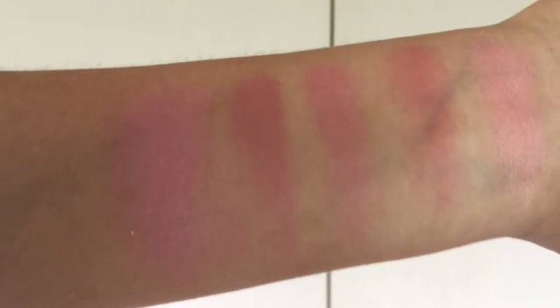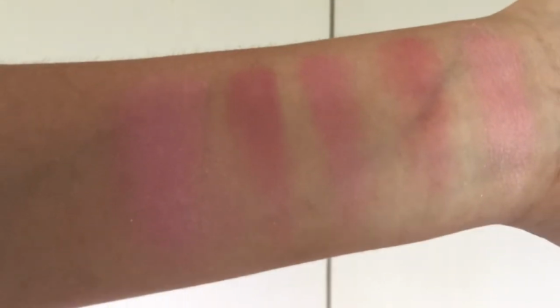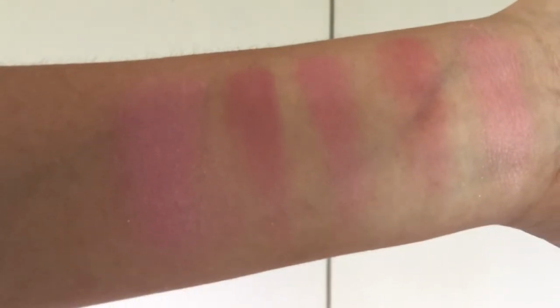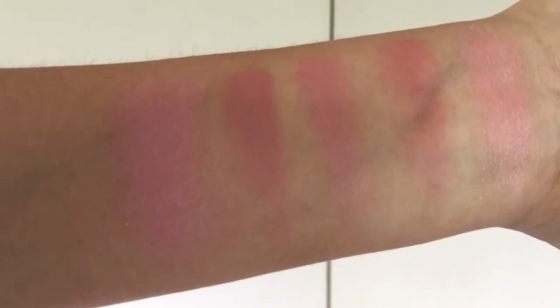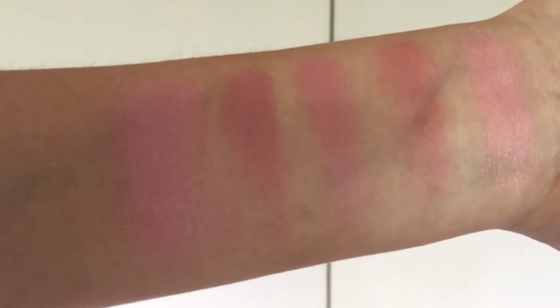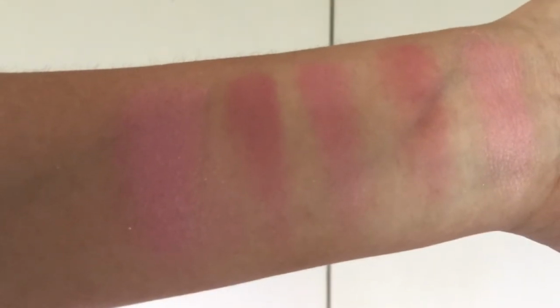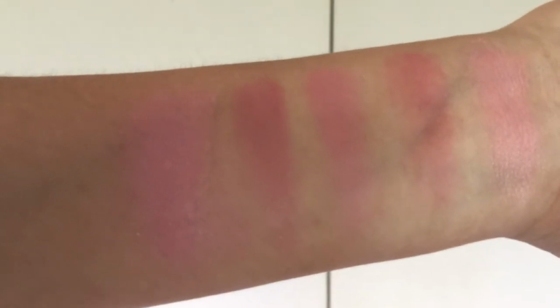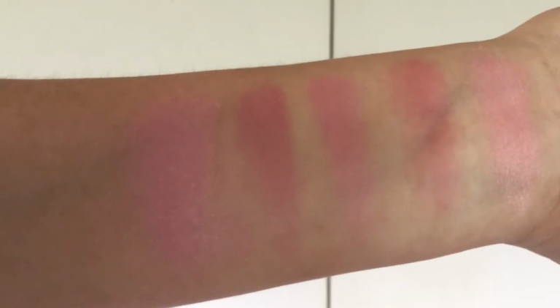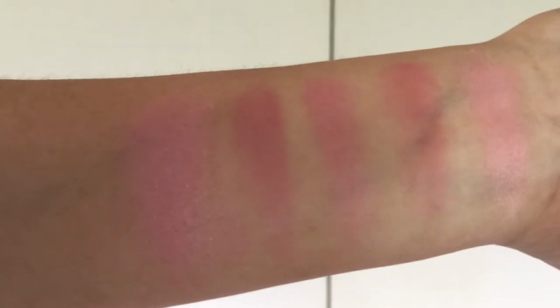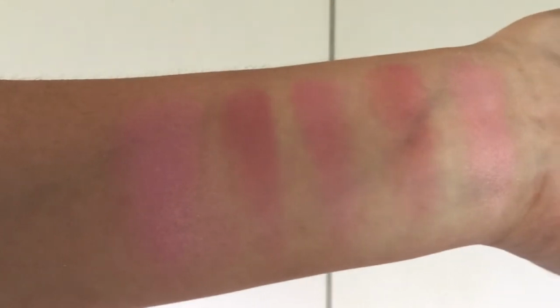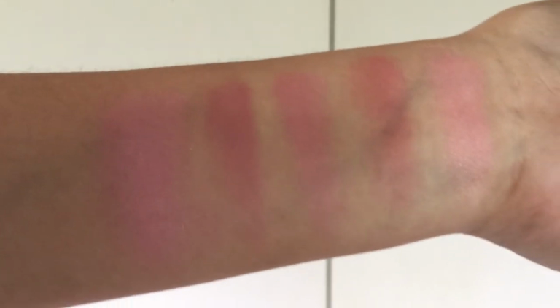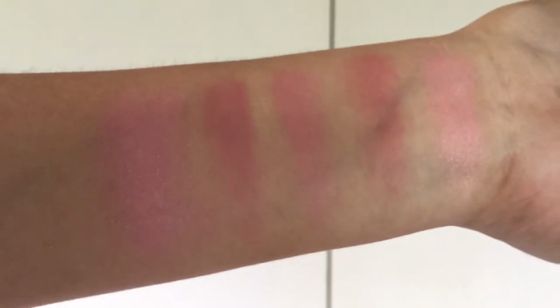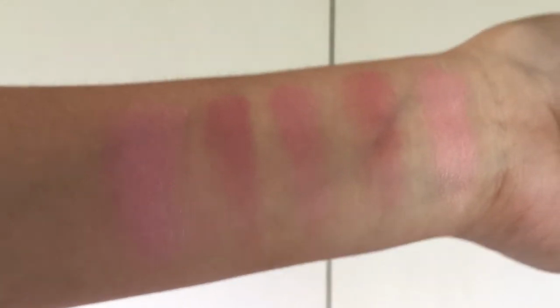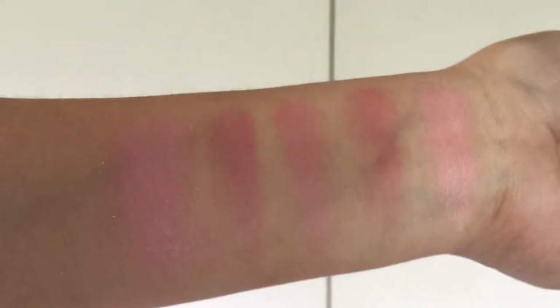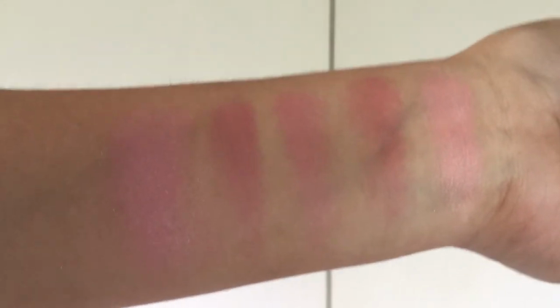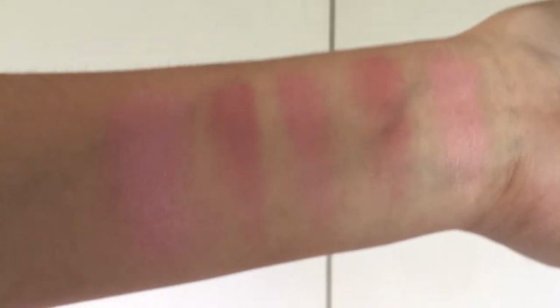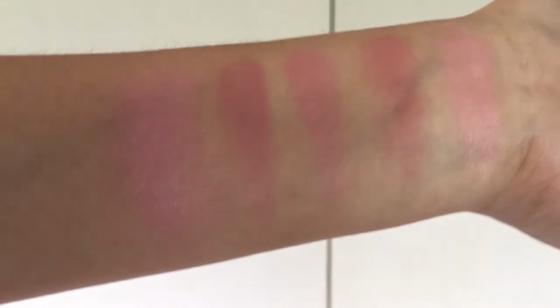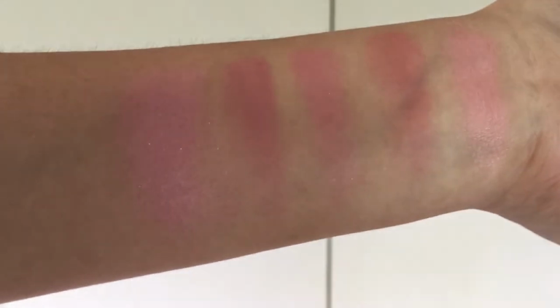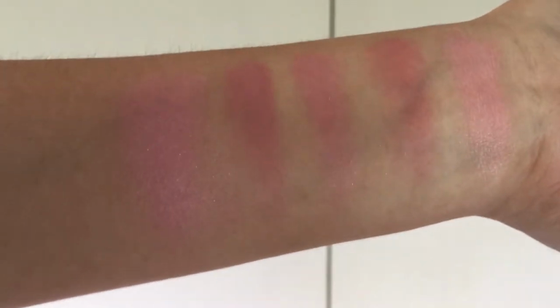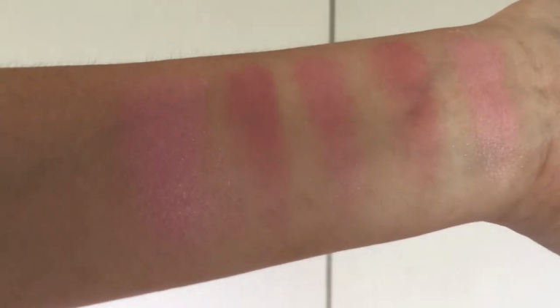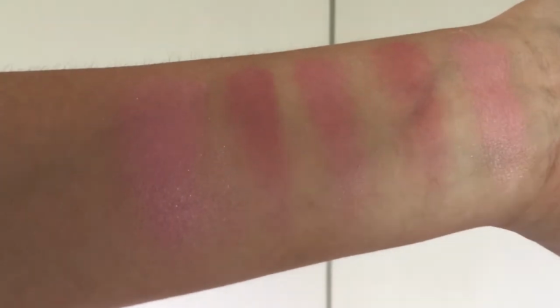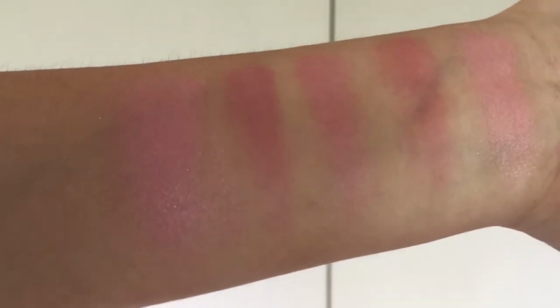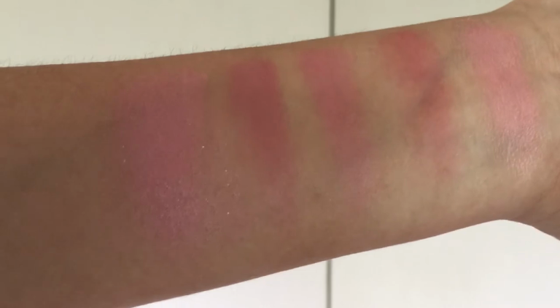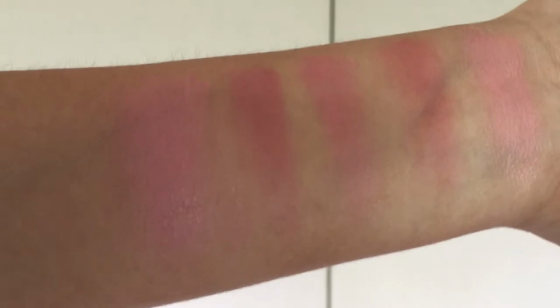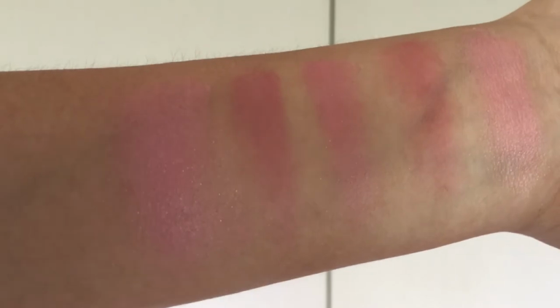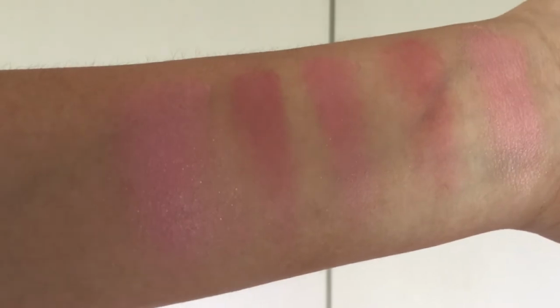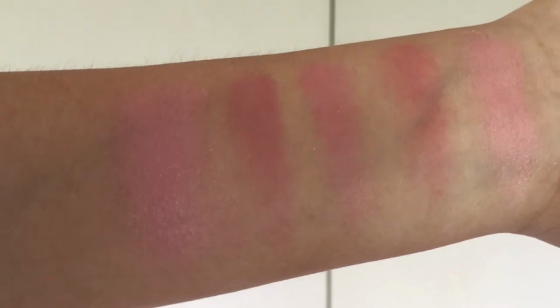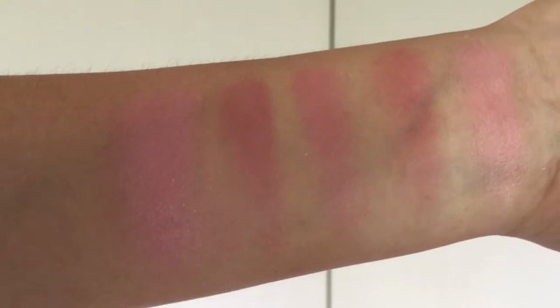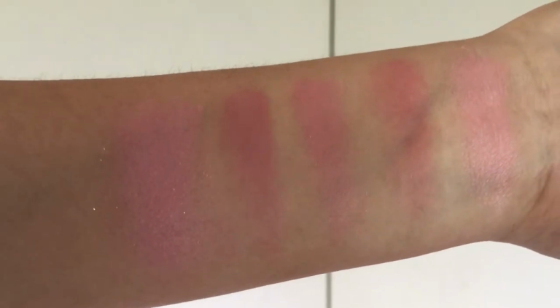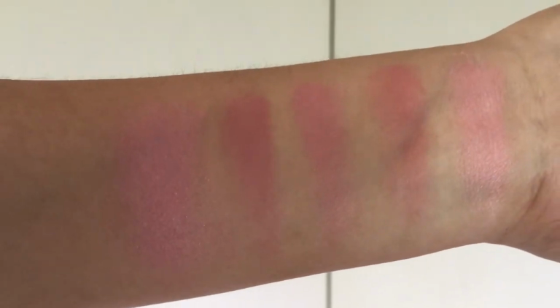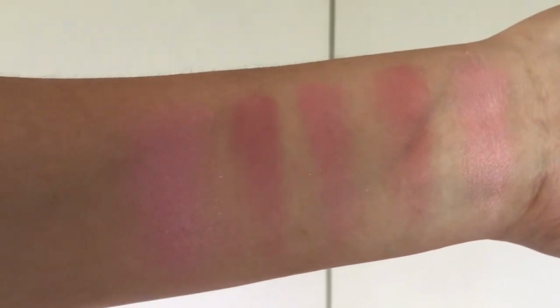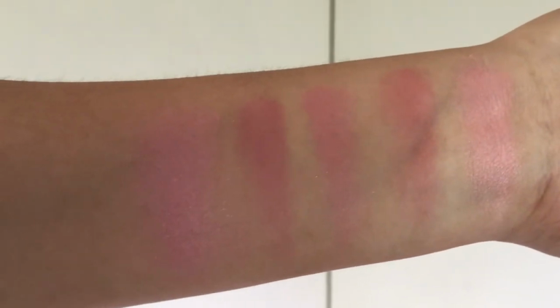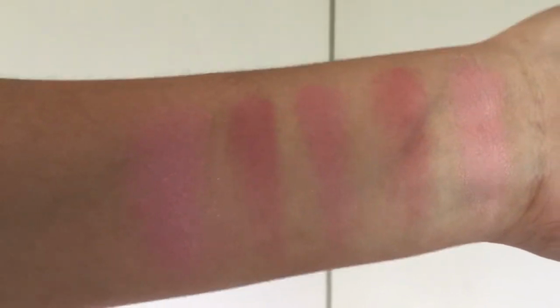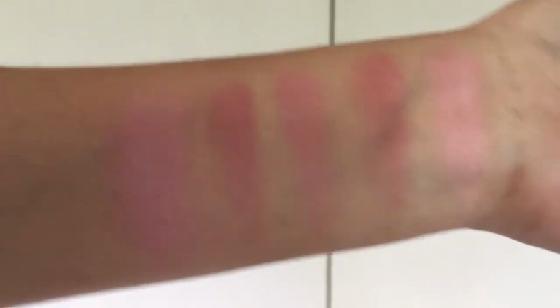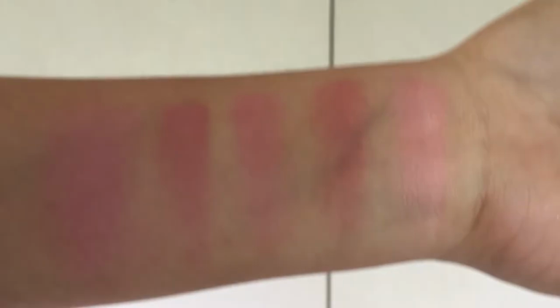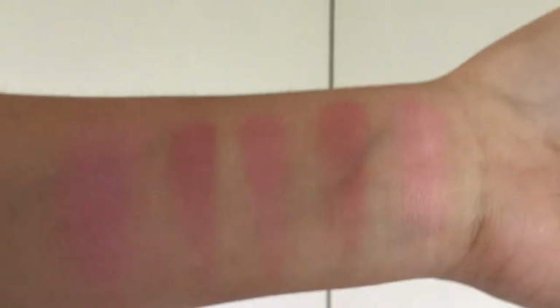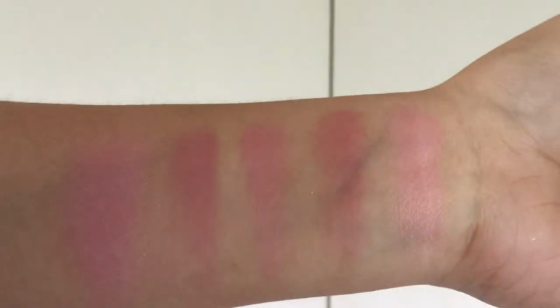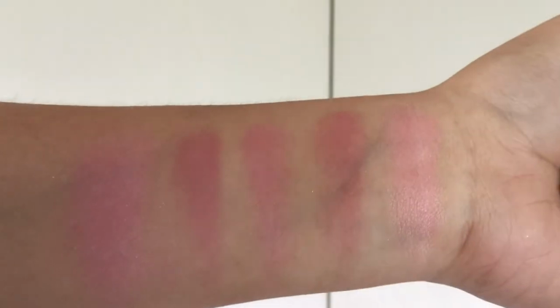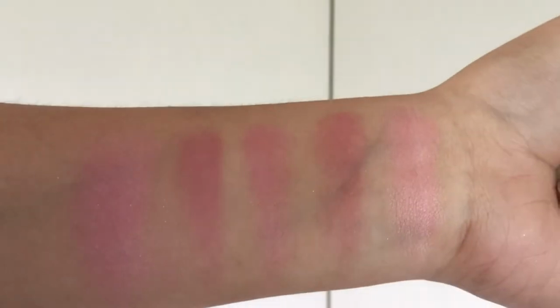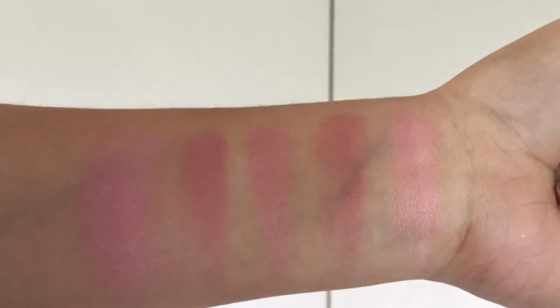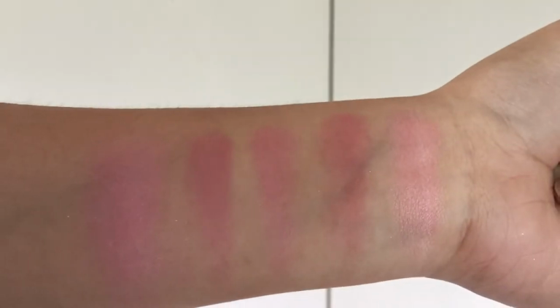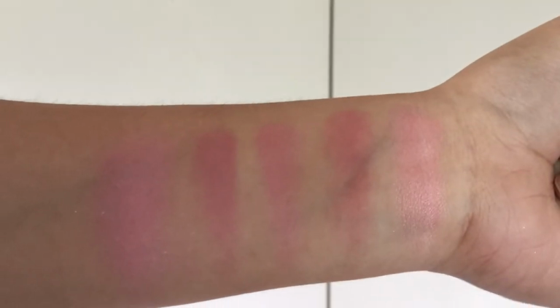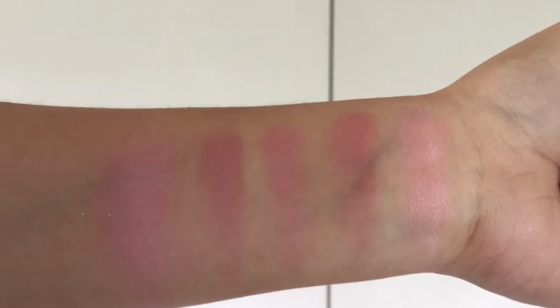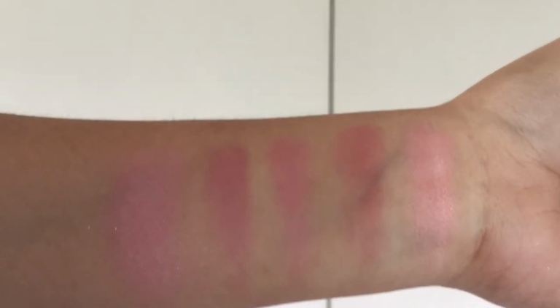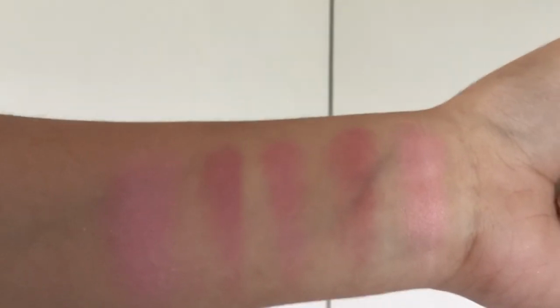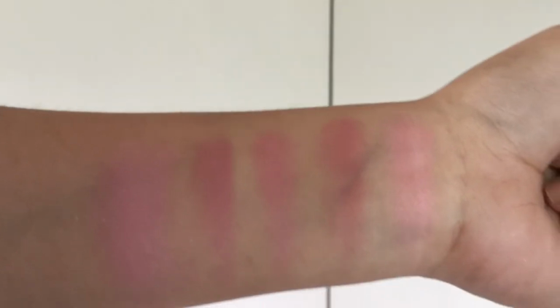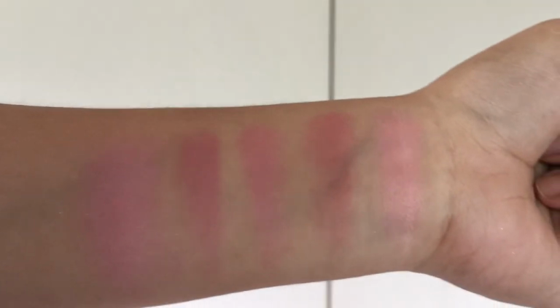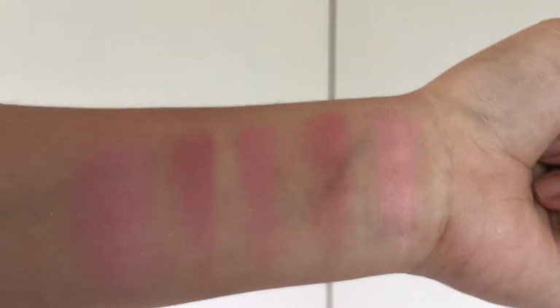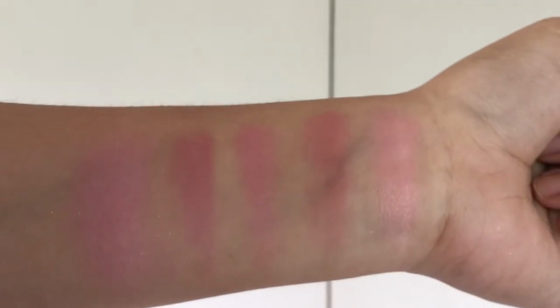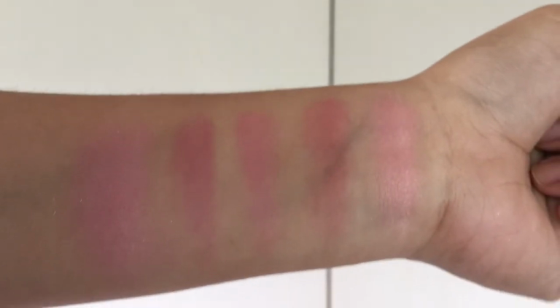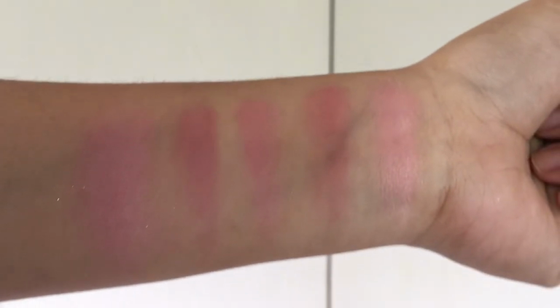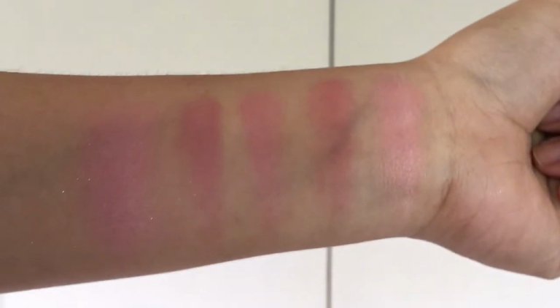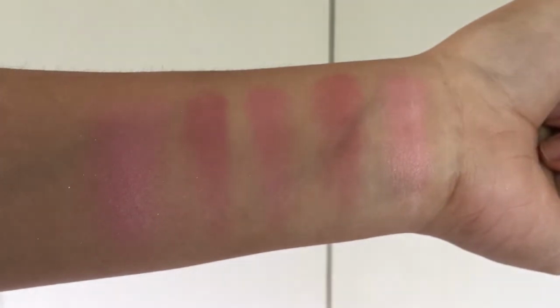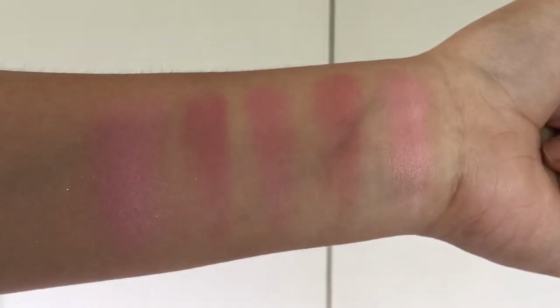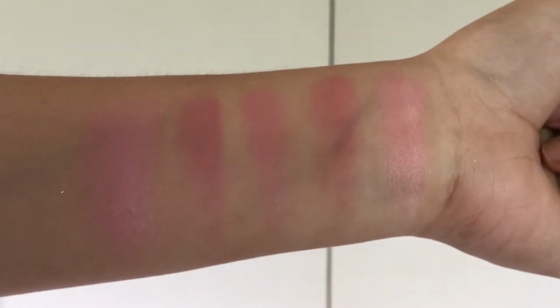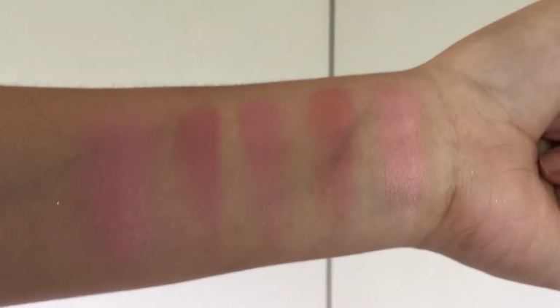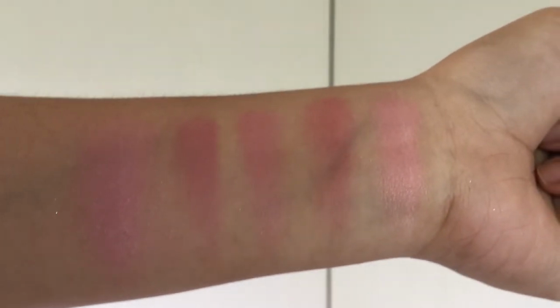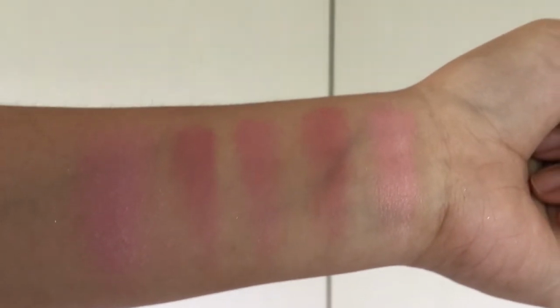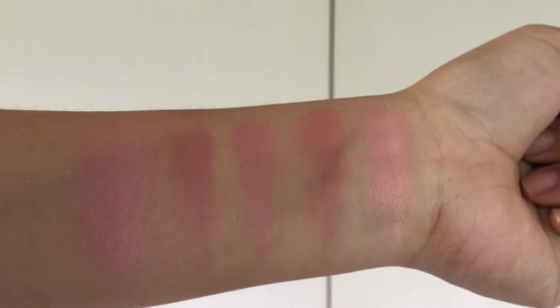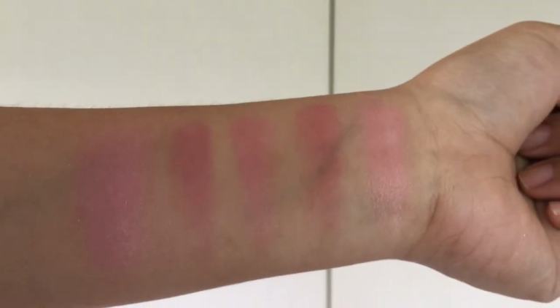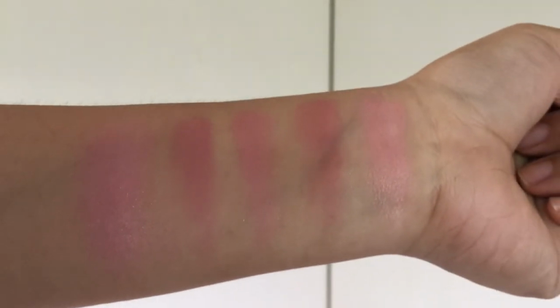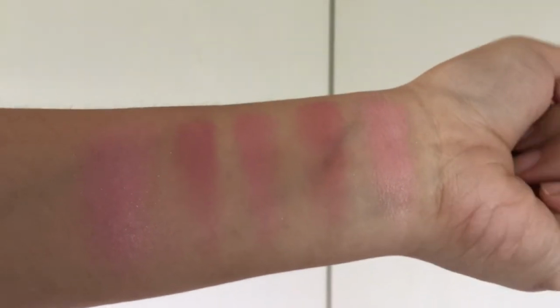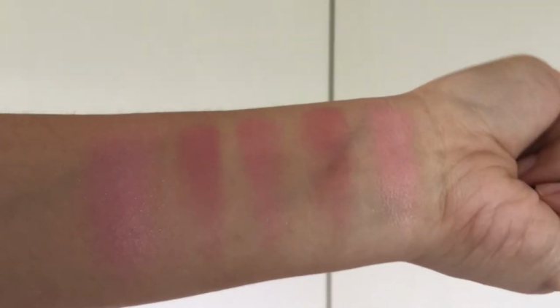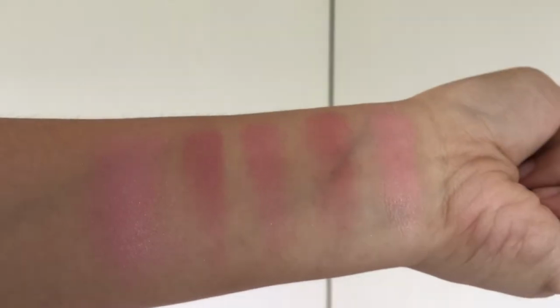The shimmer looks kind of chunky, but when applied with a brush it just gives a natural shine to the cheeks.